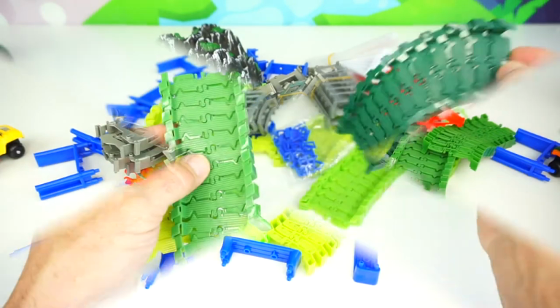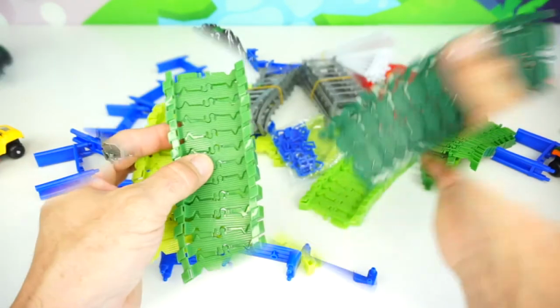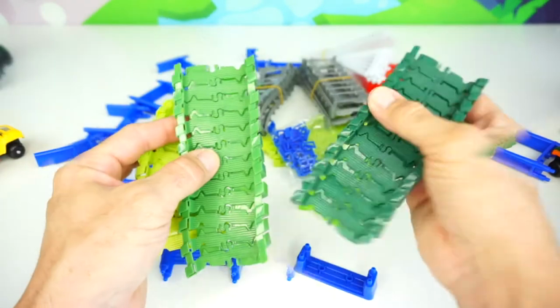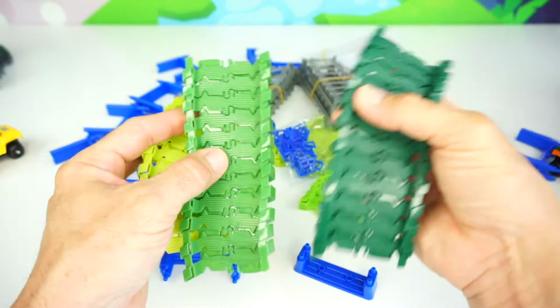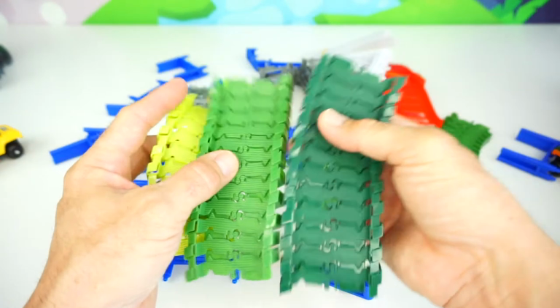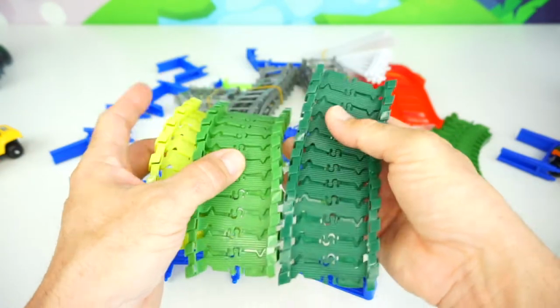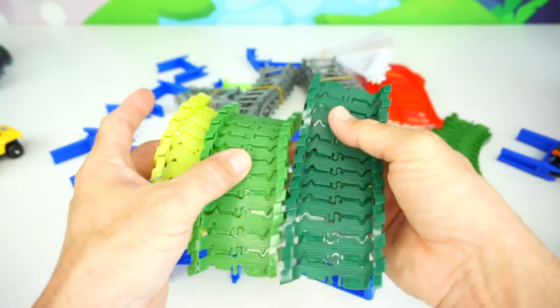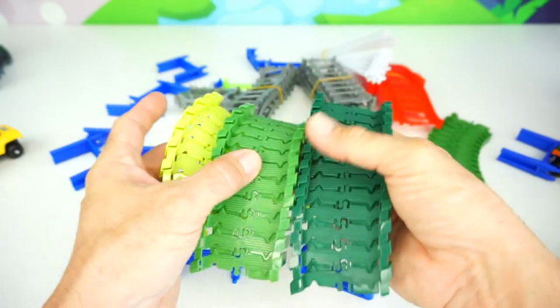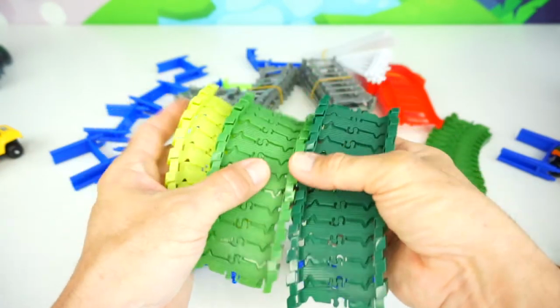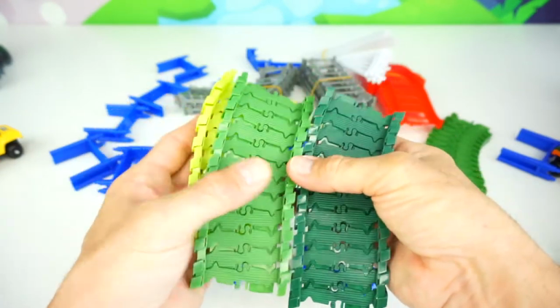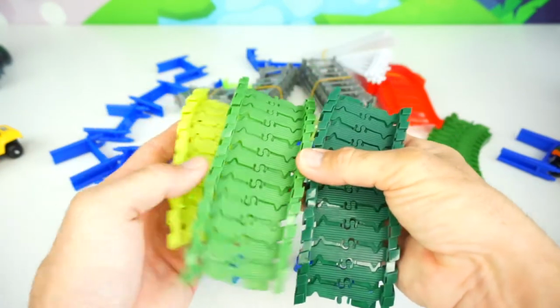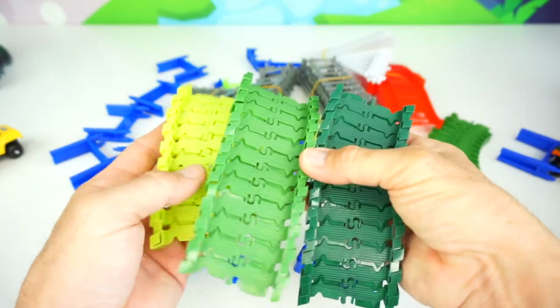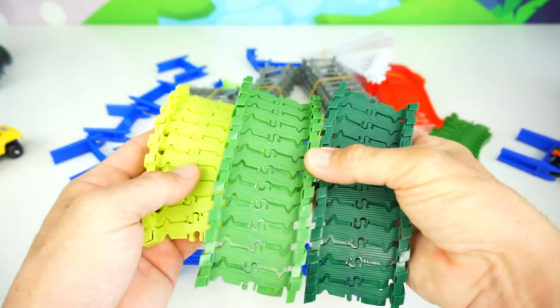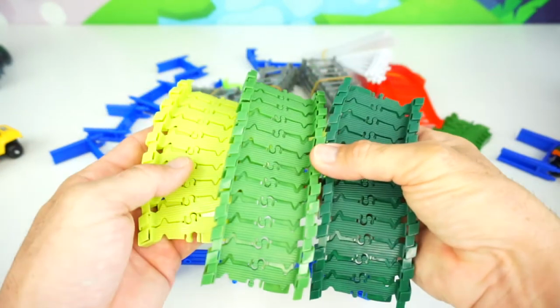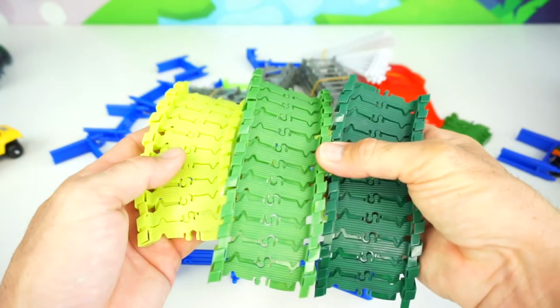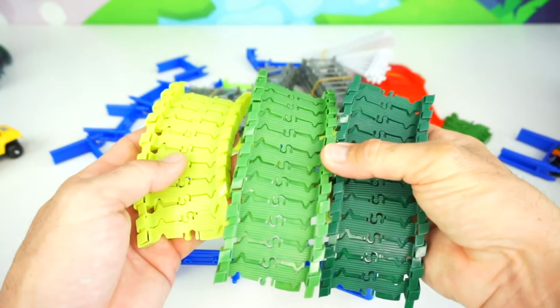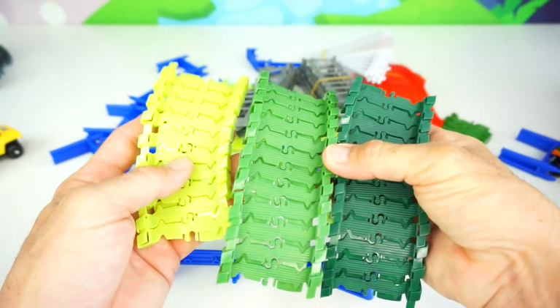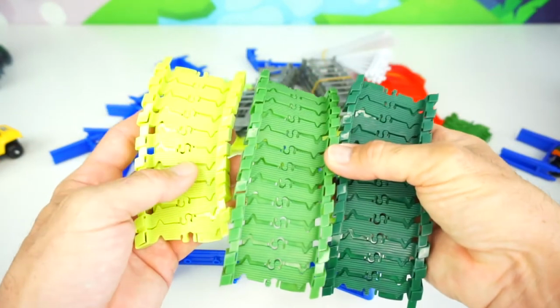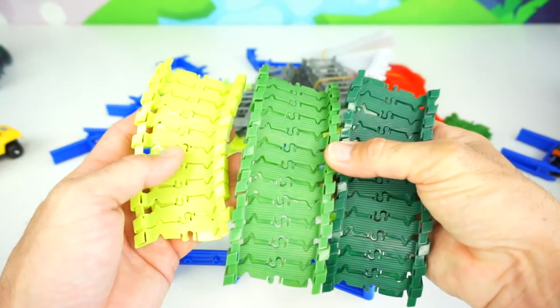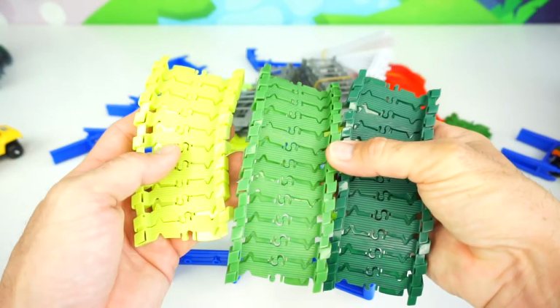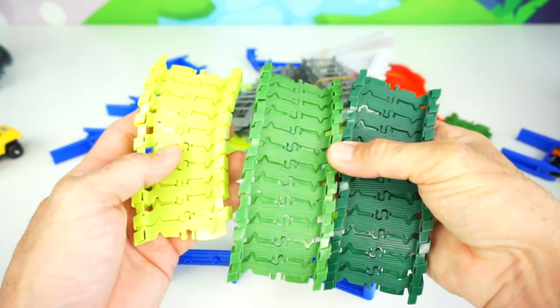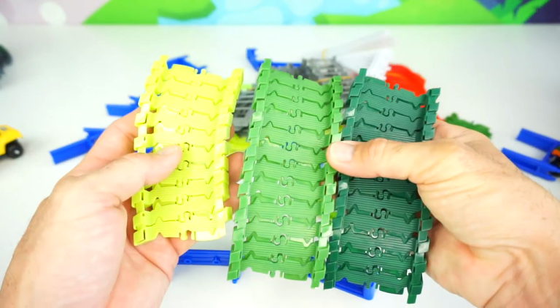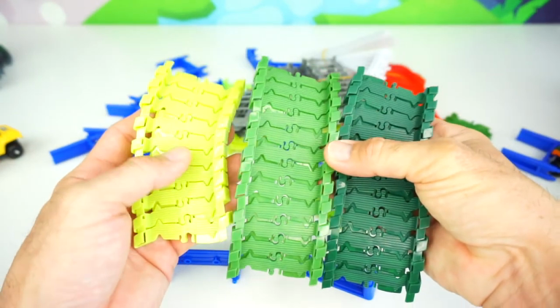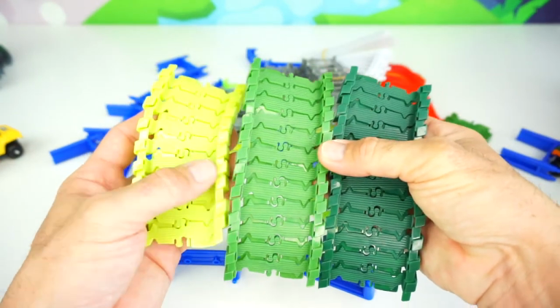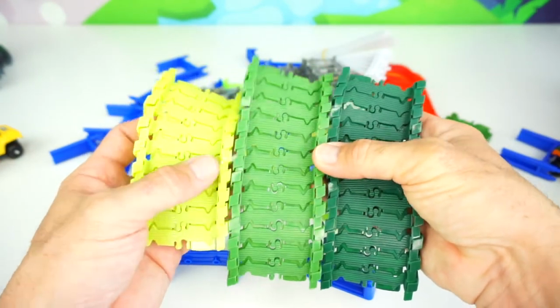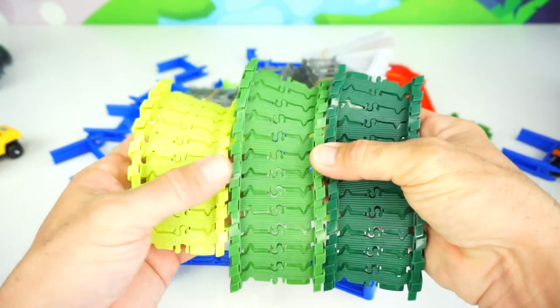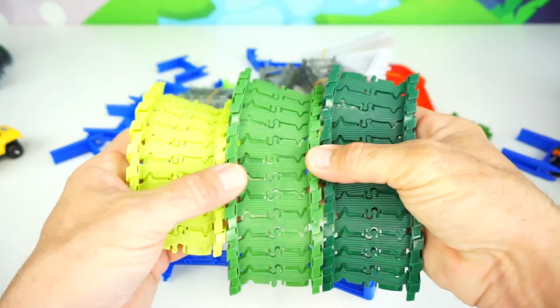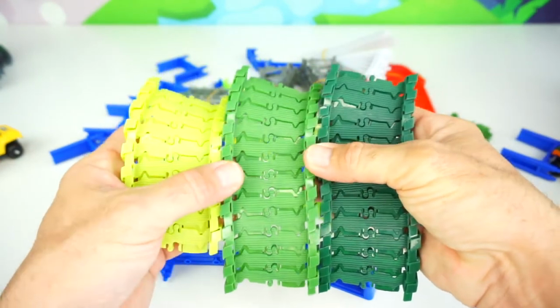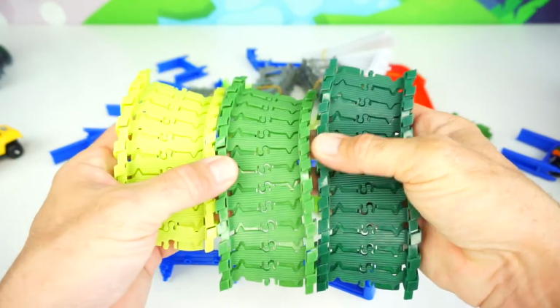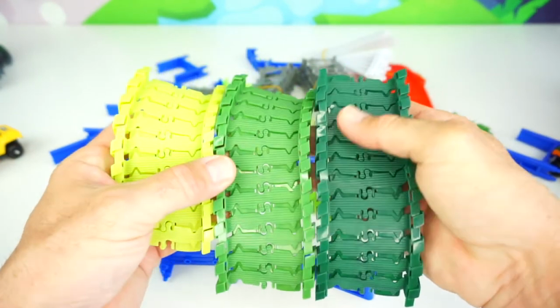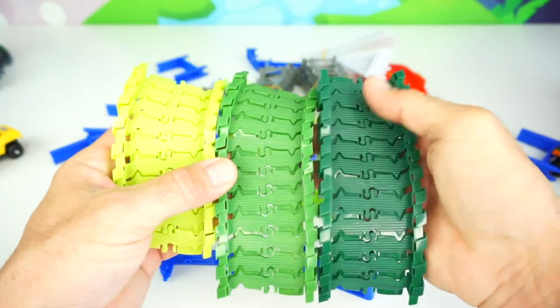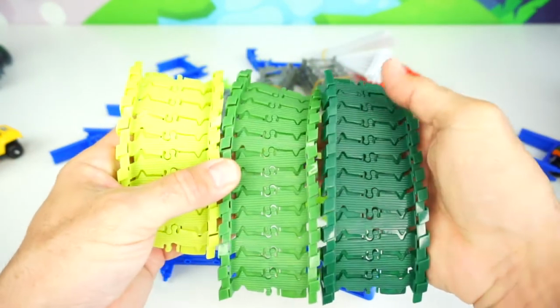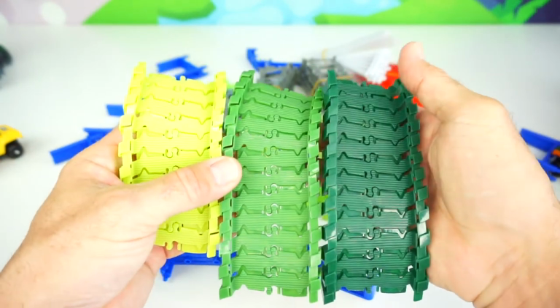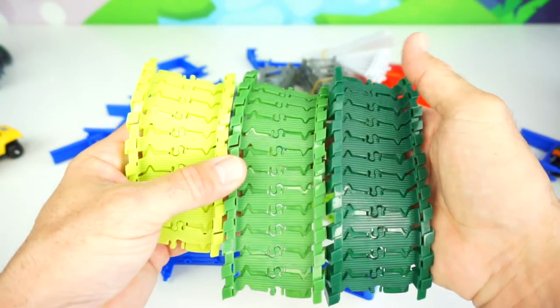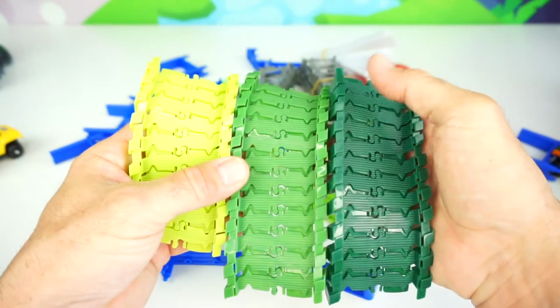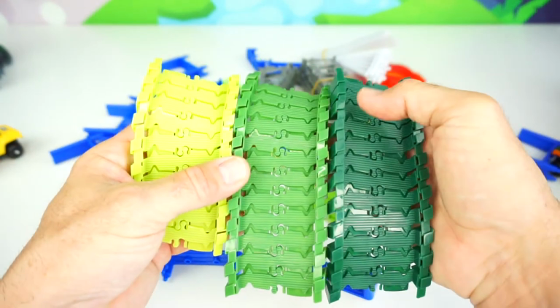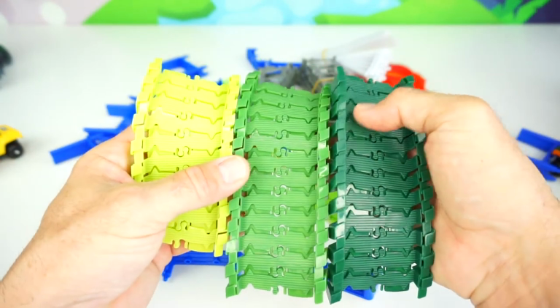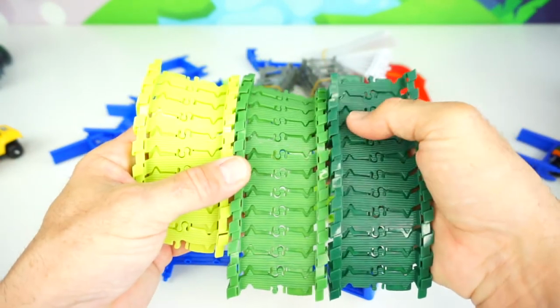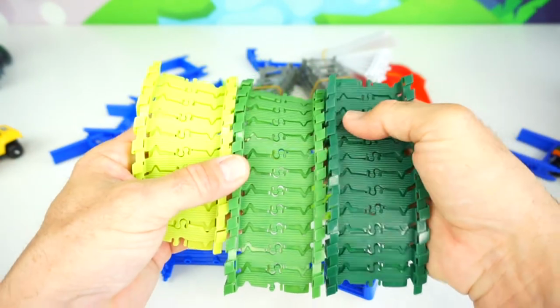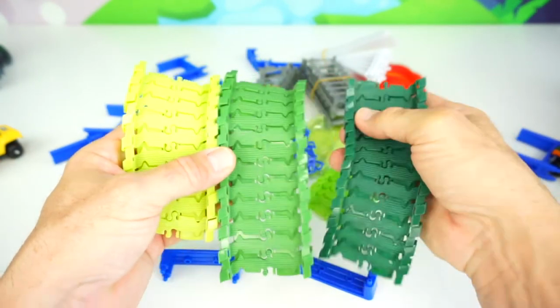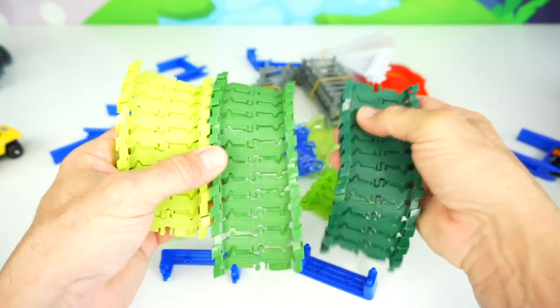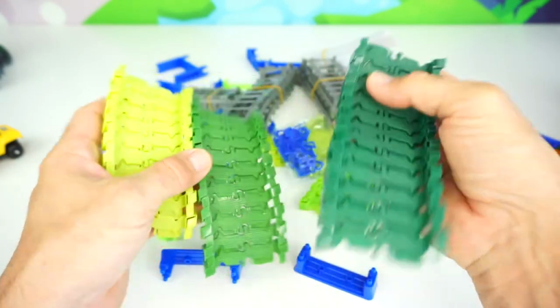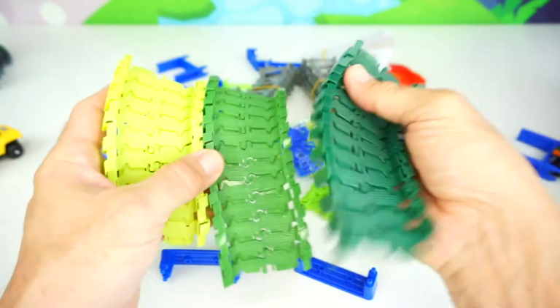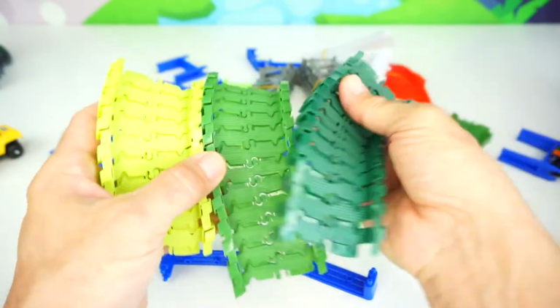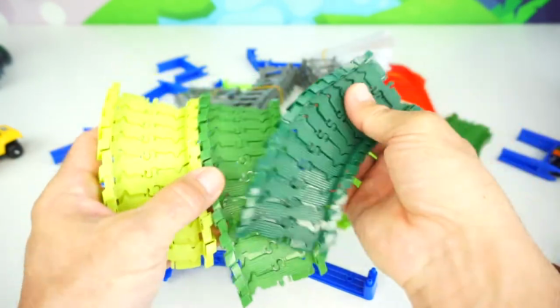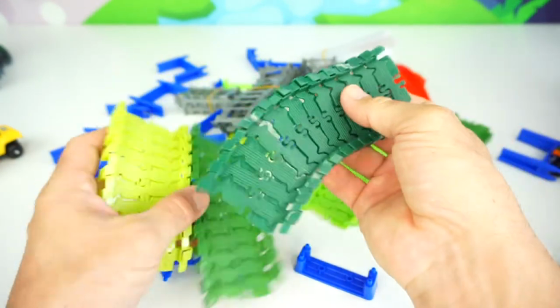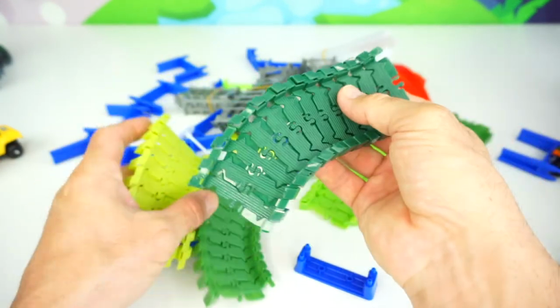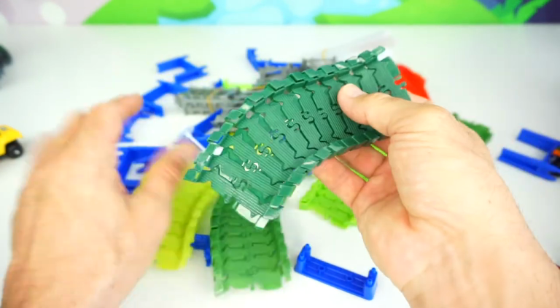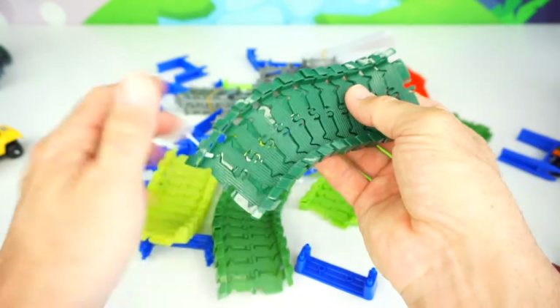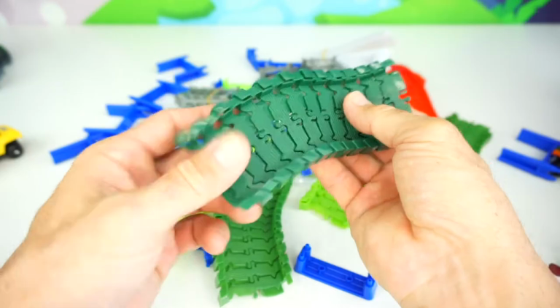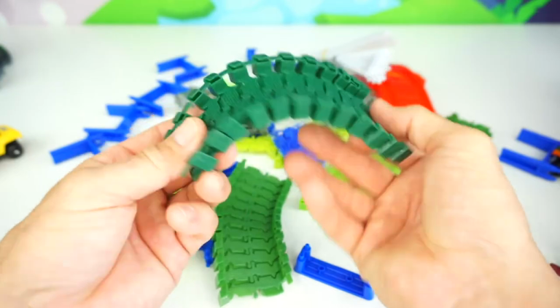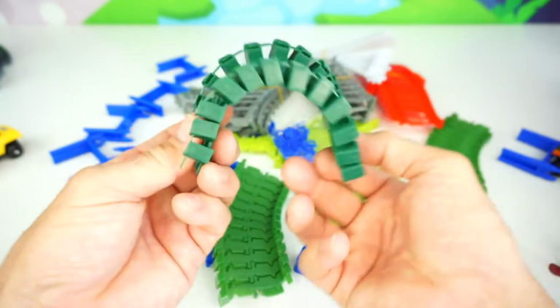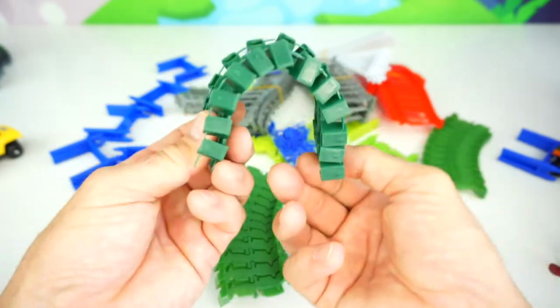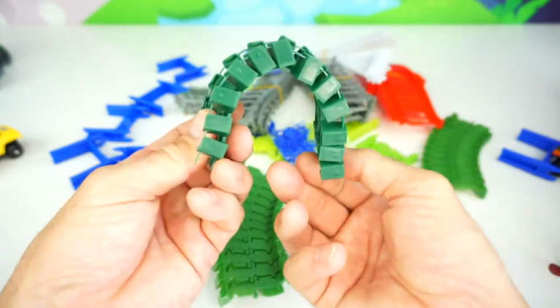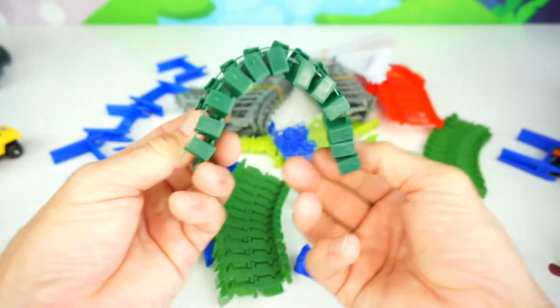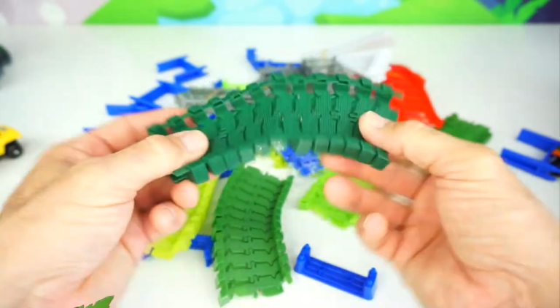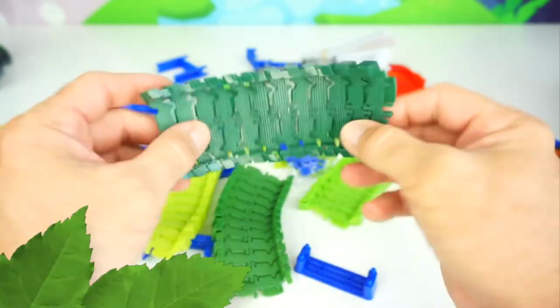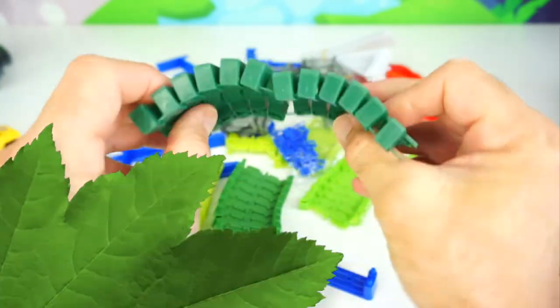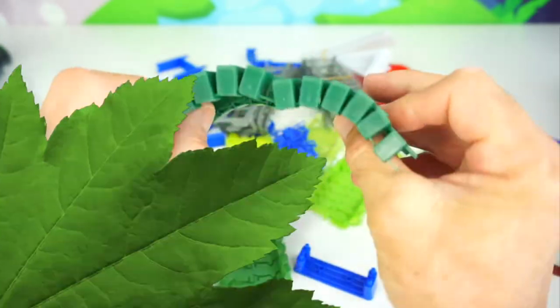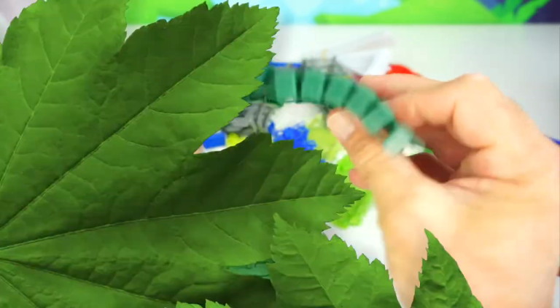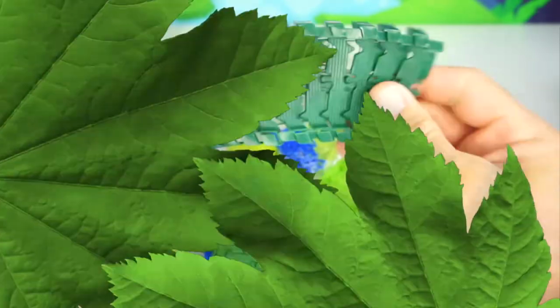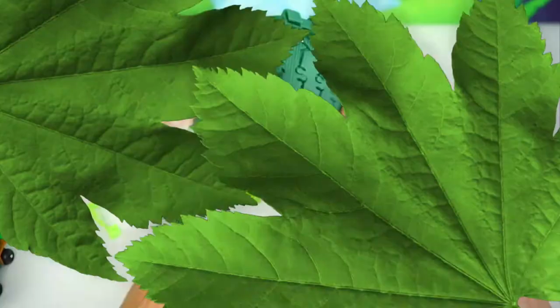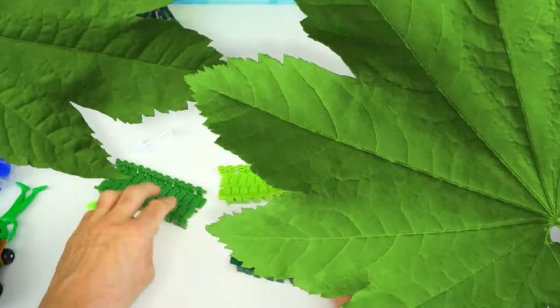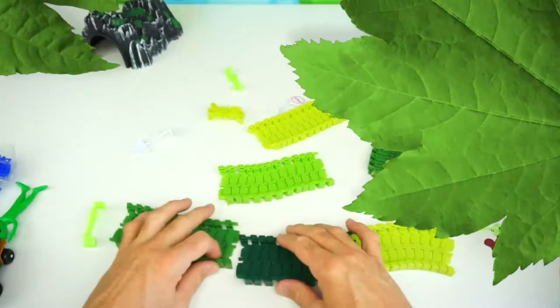The three different colored tracks — they have a light green, a middle green, and a dark green. They're very flexible, bendable tracks.